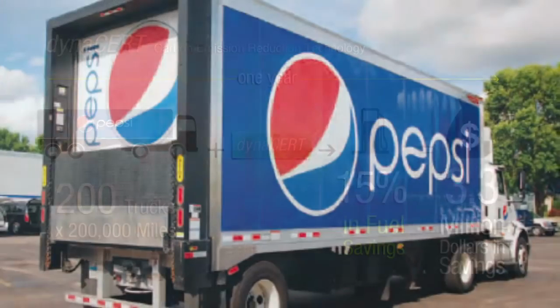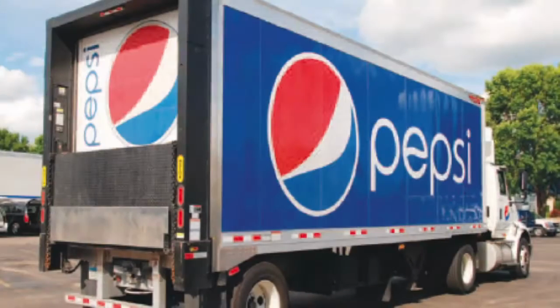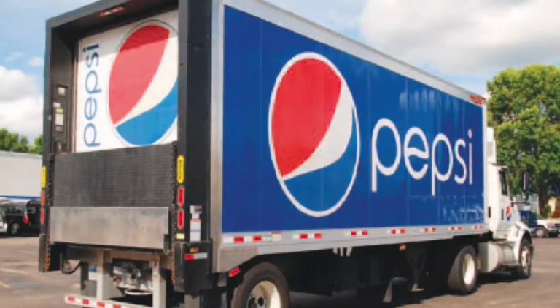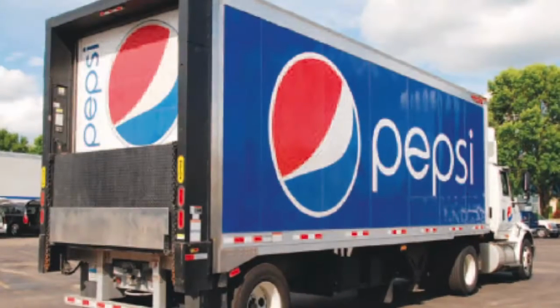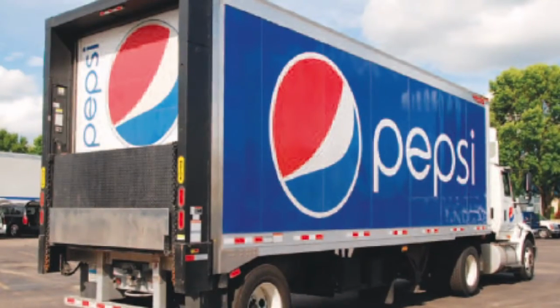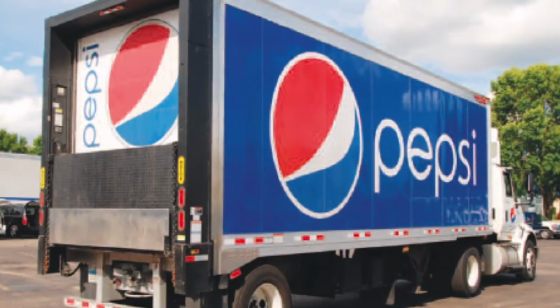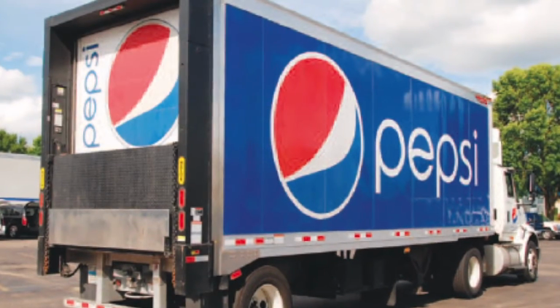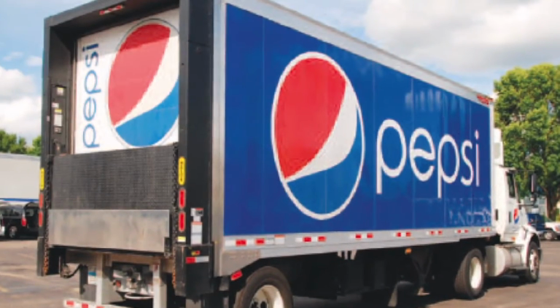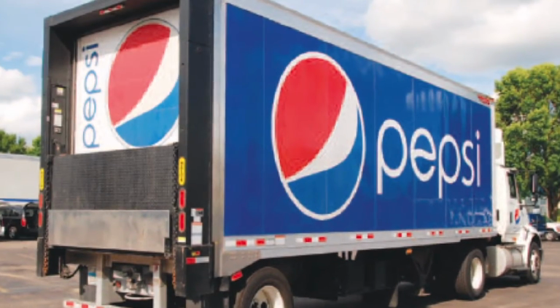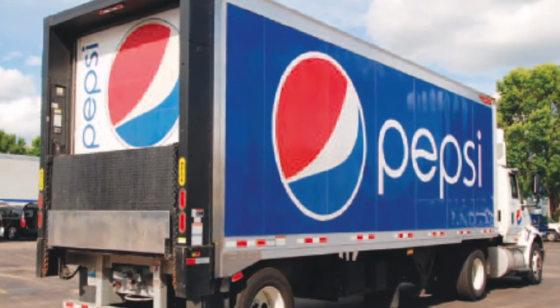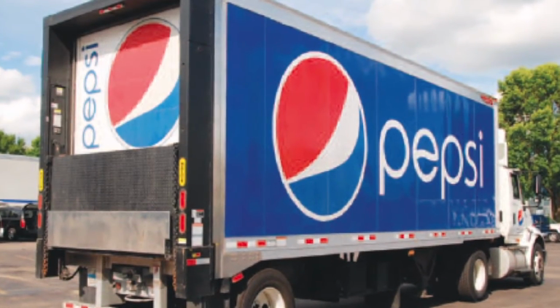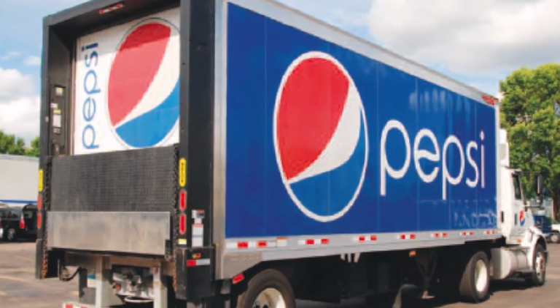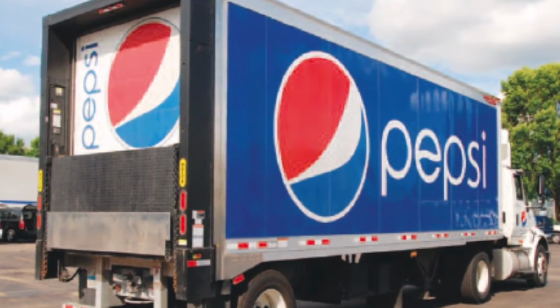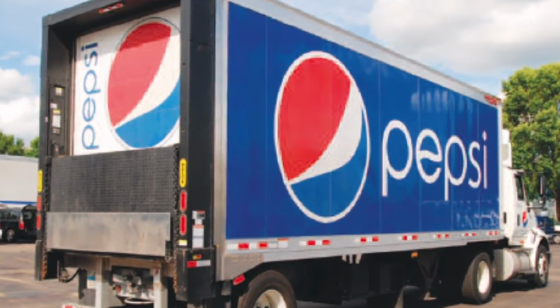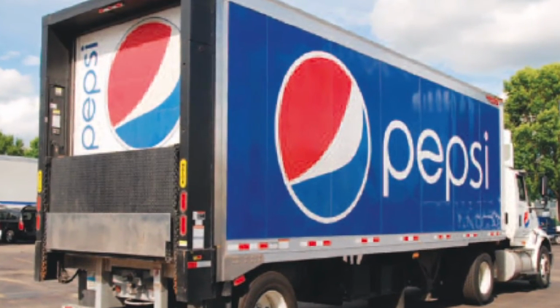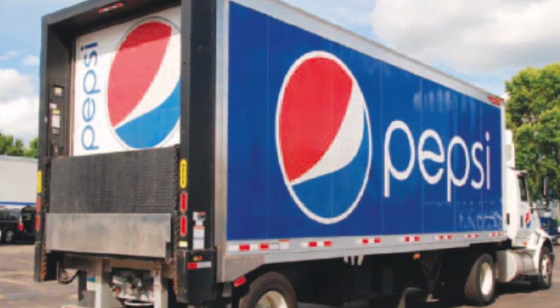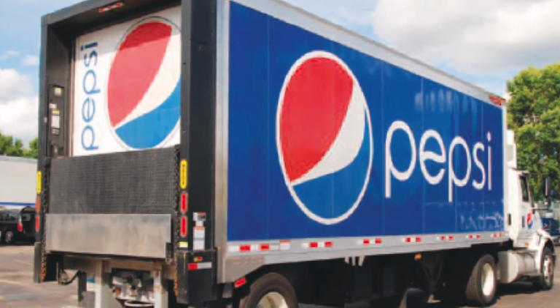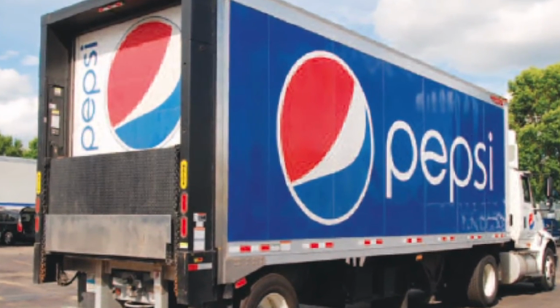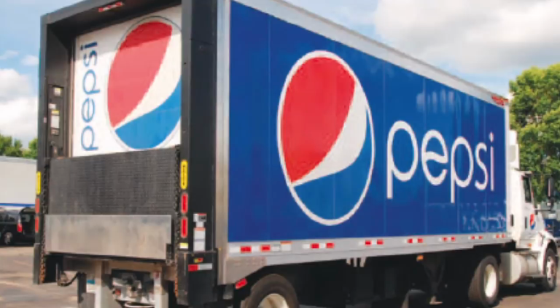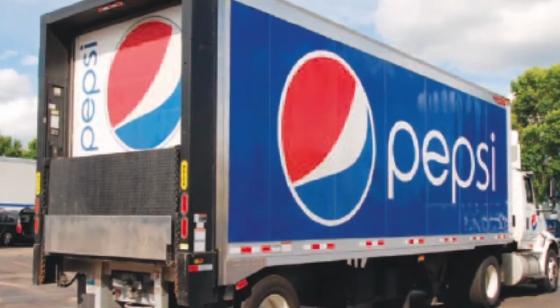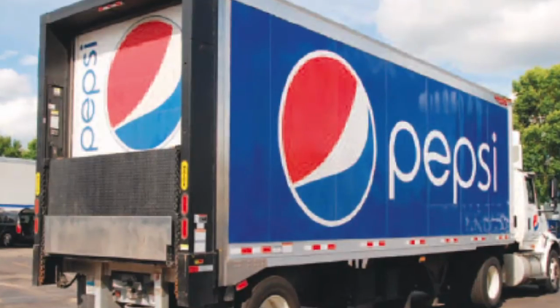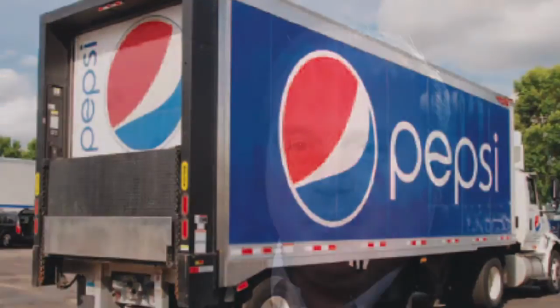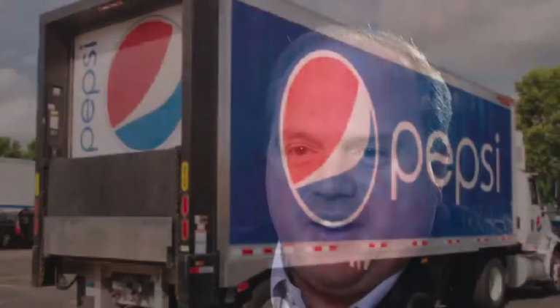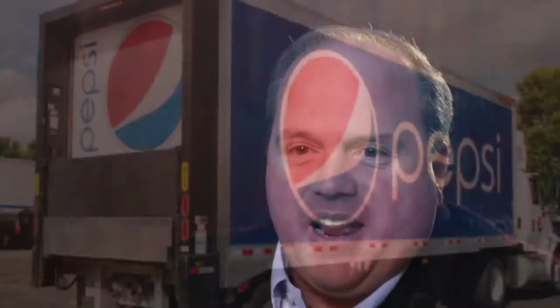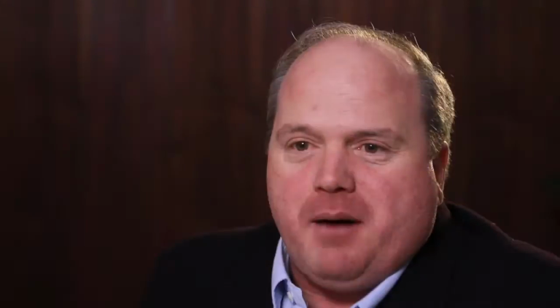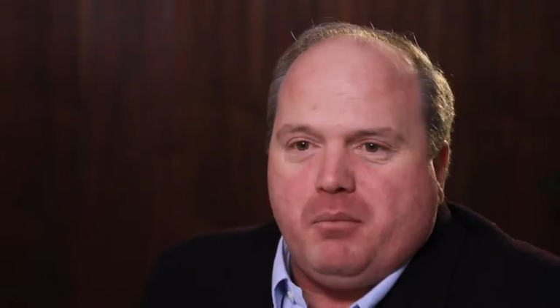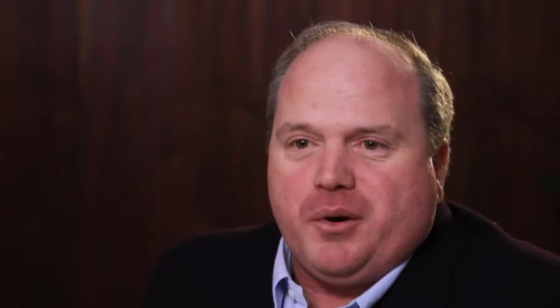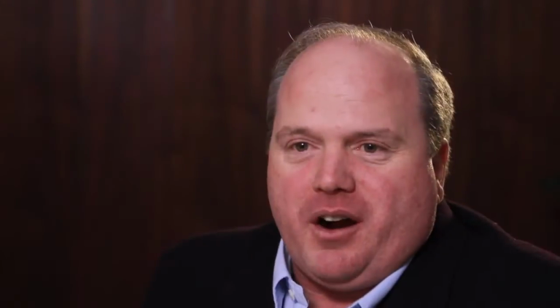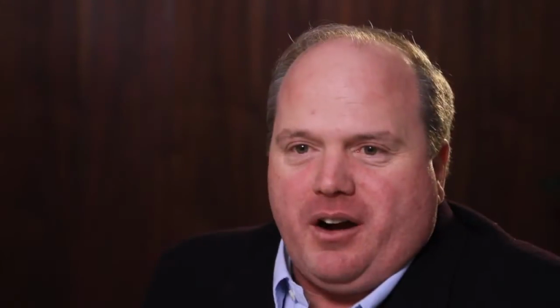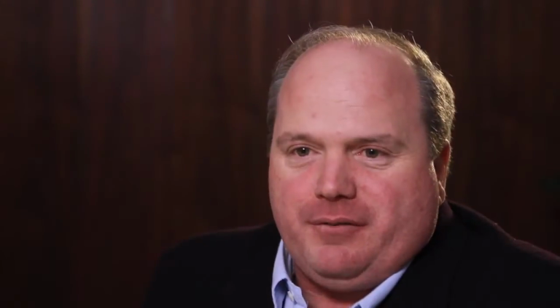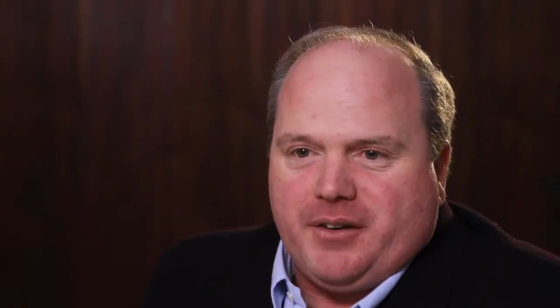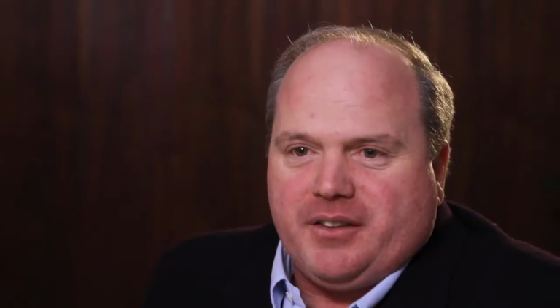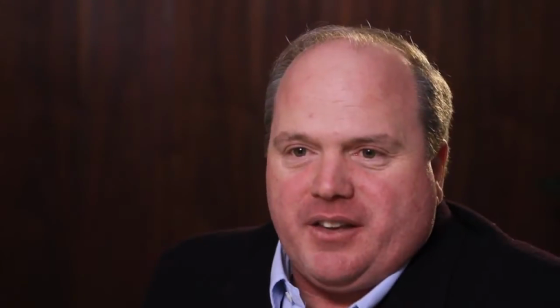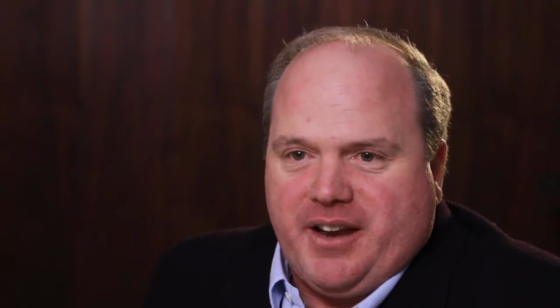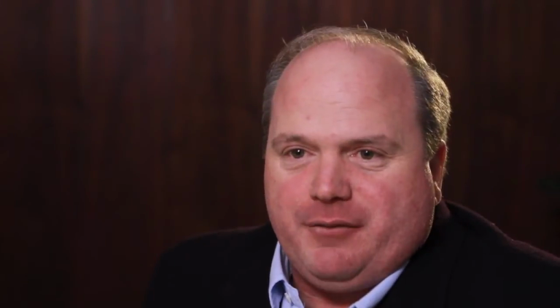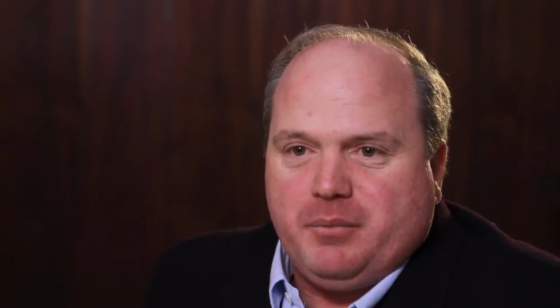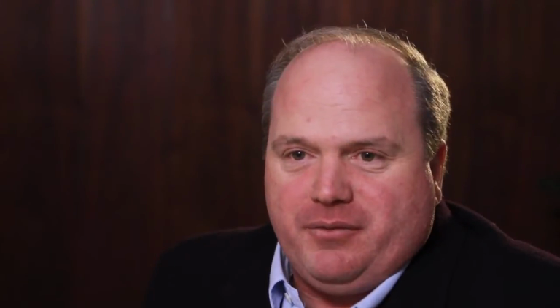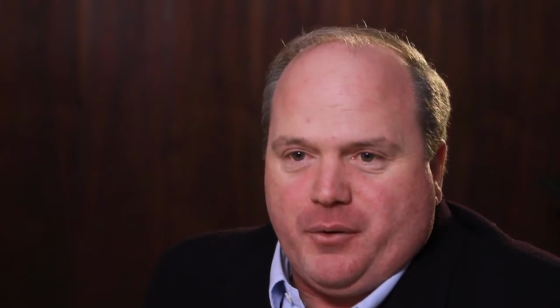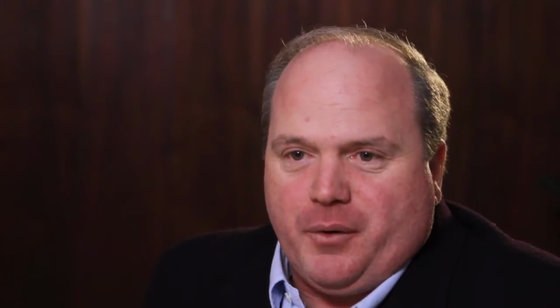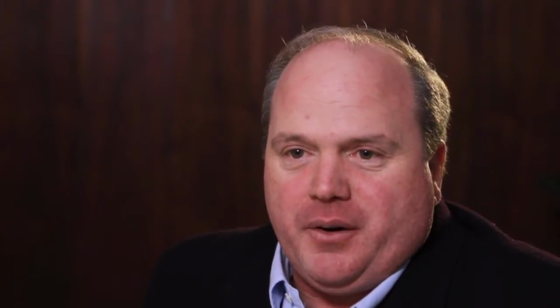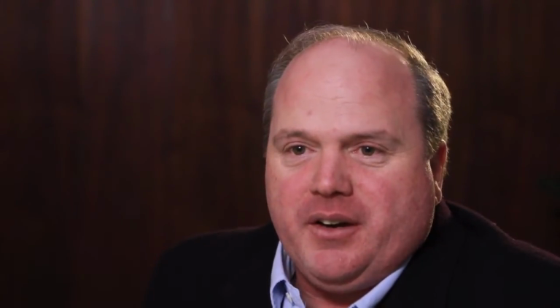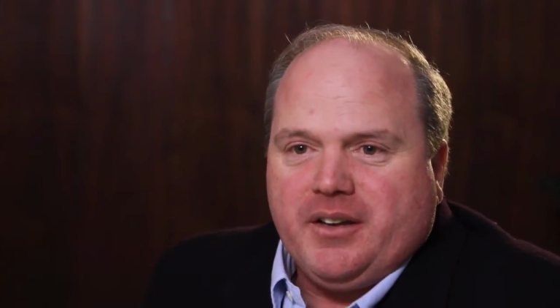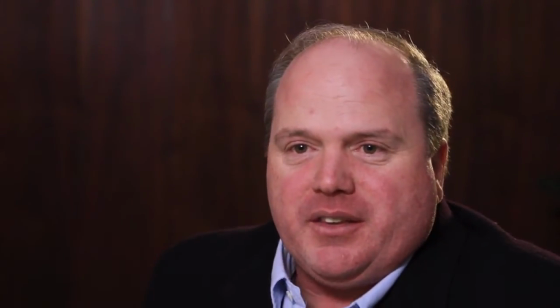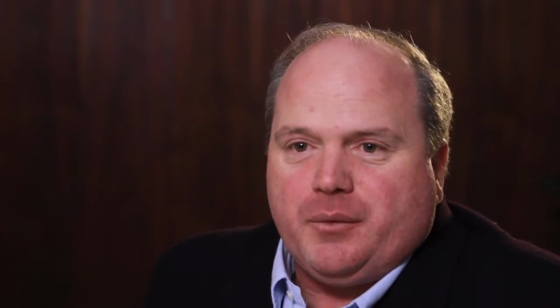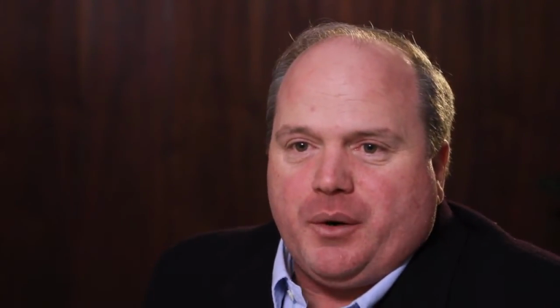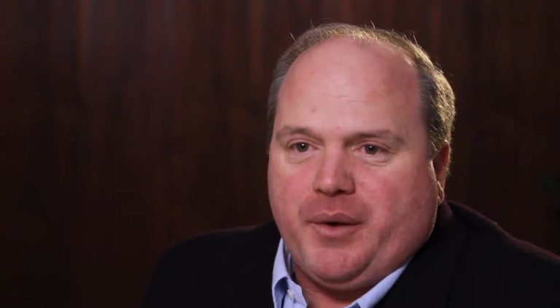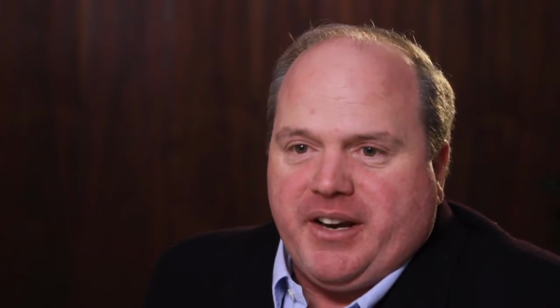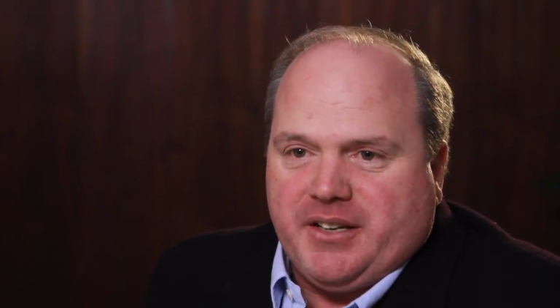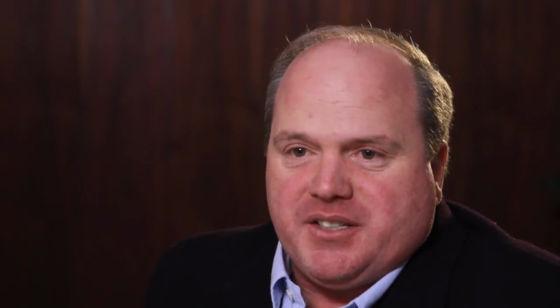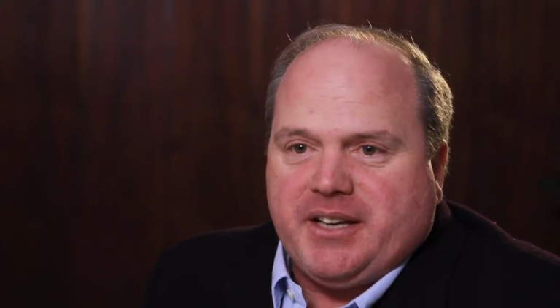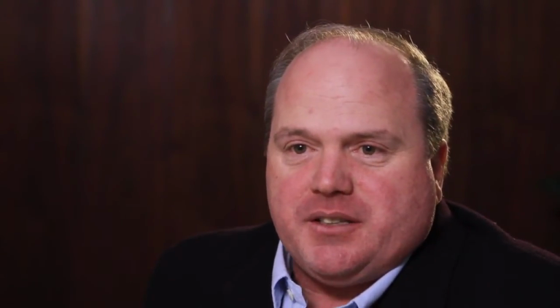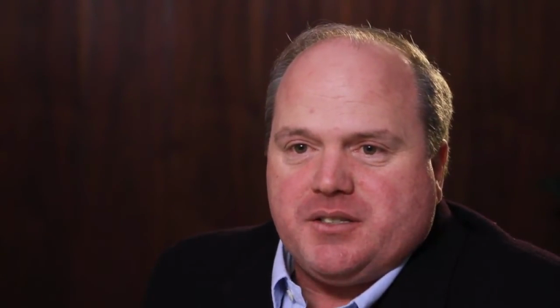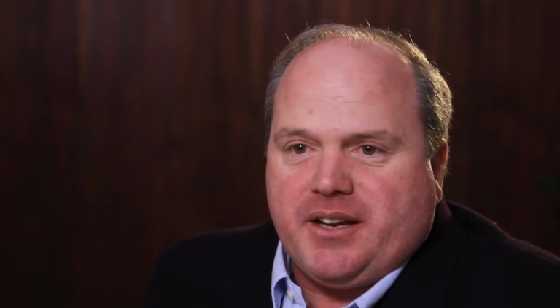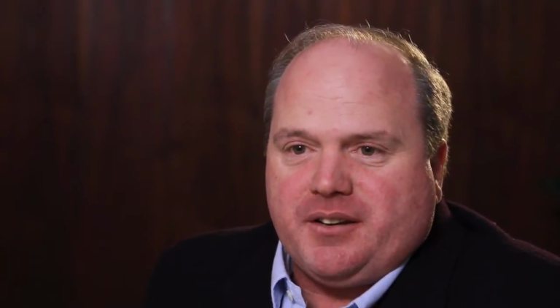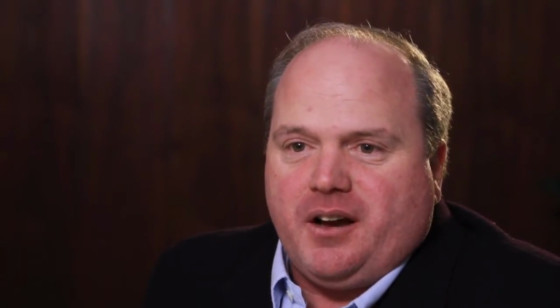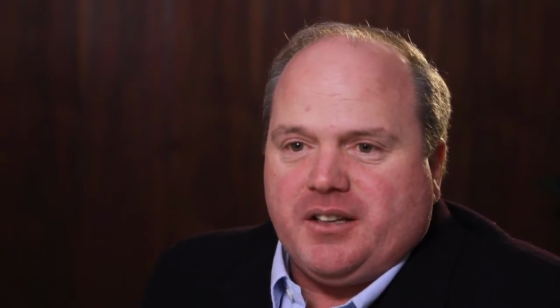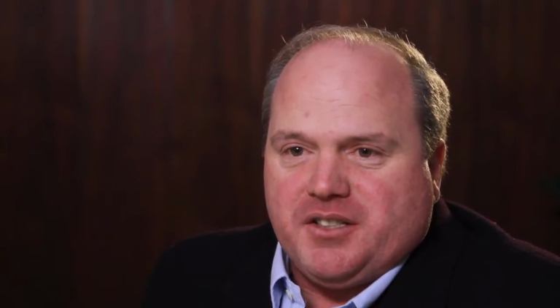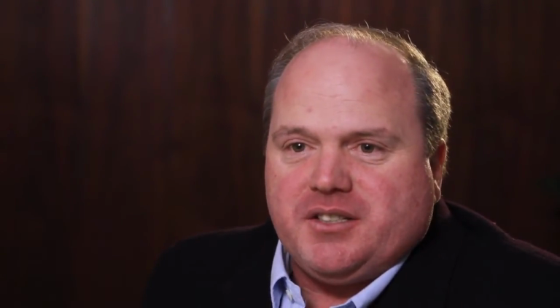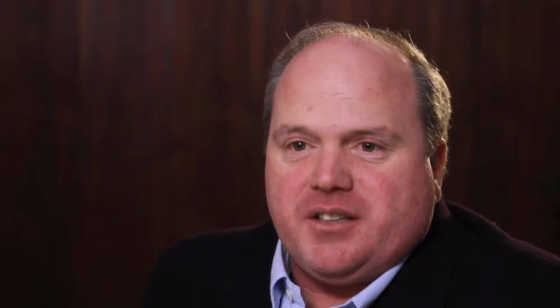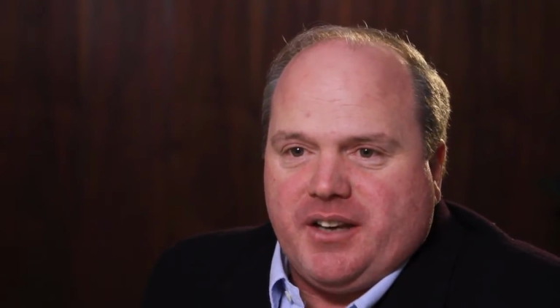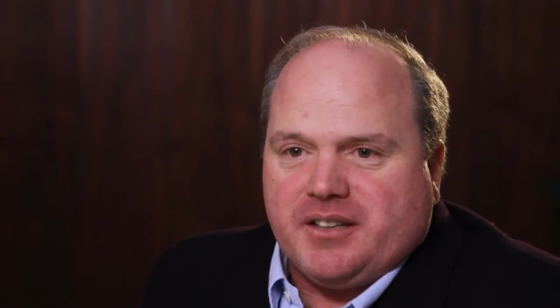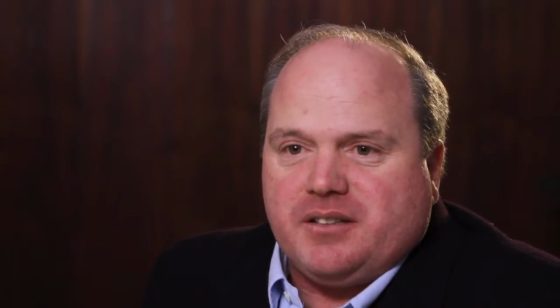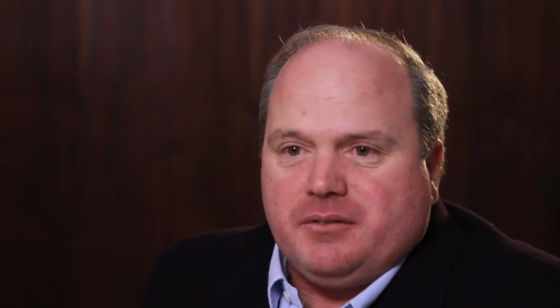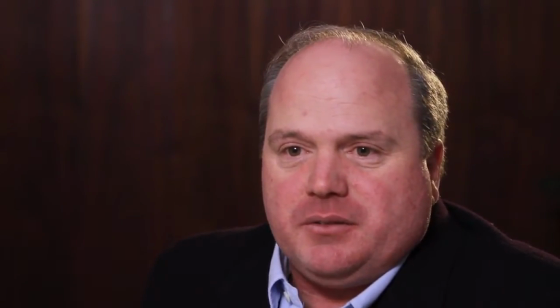Based on that success alone with Pepsi, we're now more confident than ever before that we're ready to take this technology to the next level.